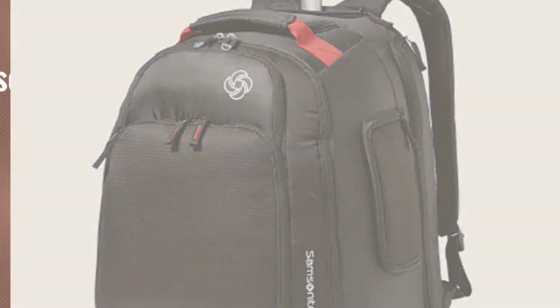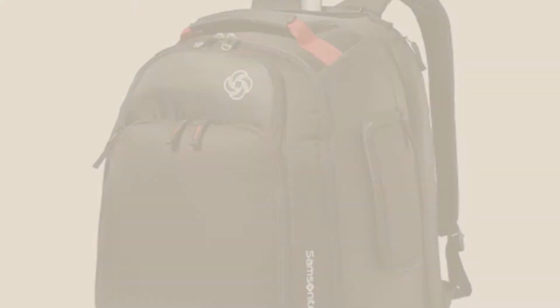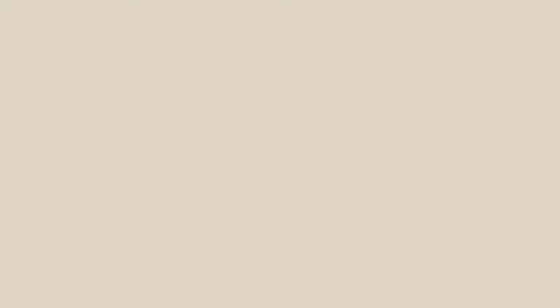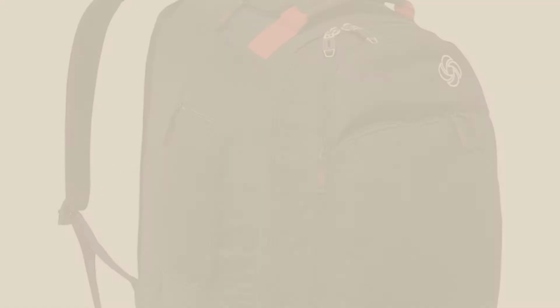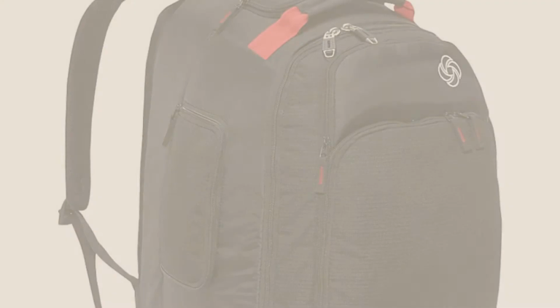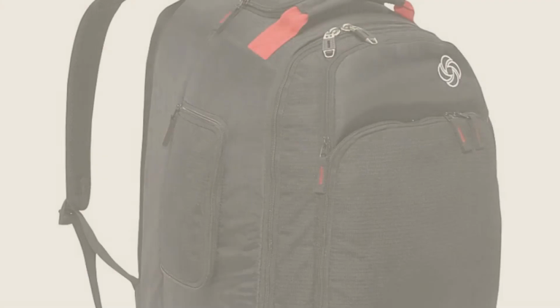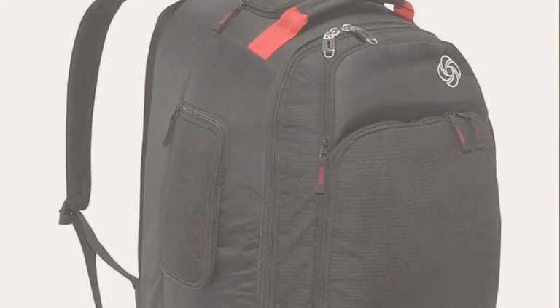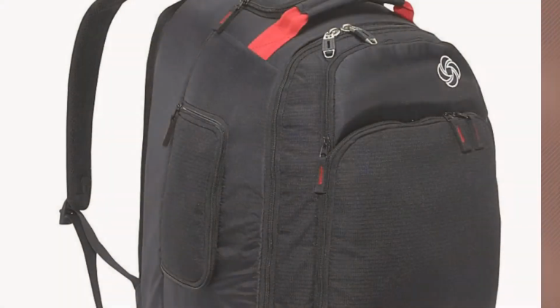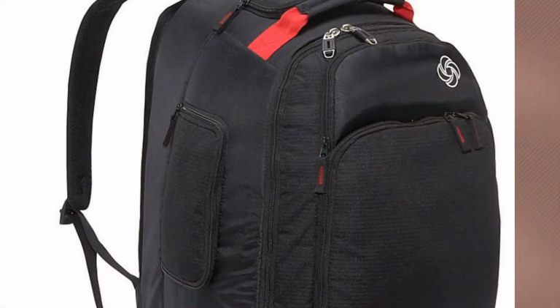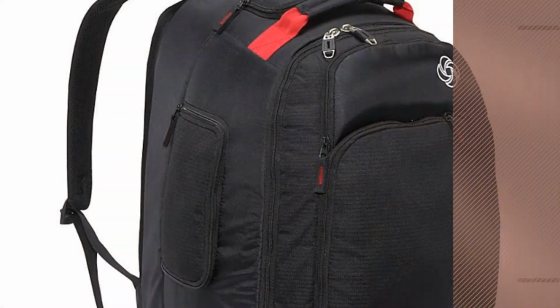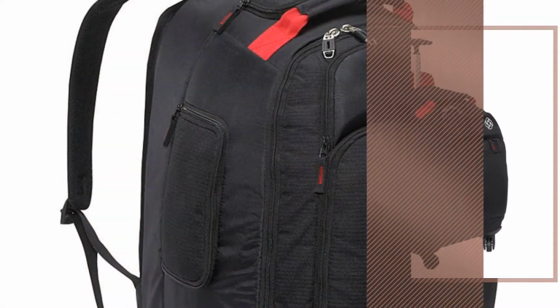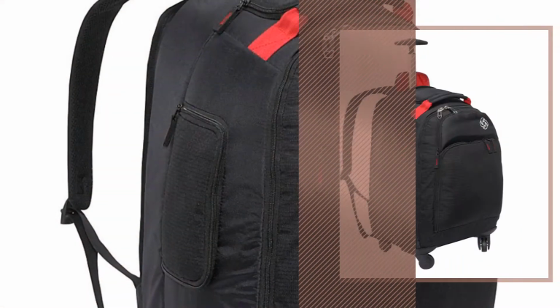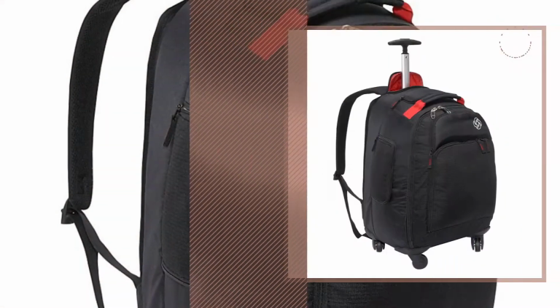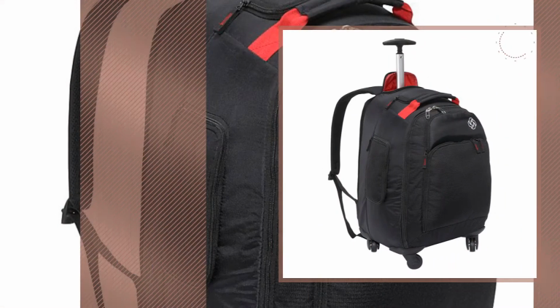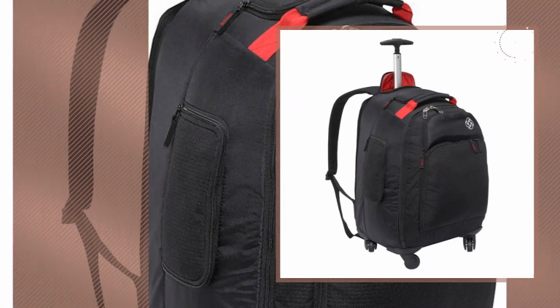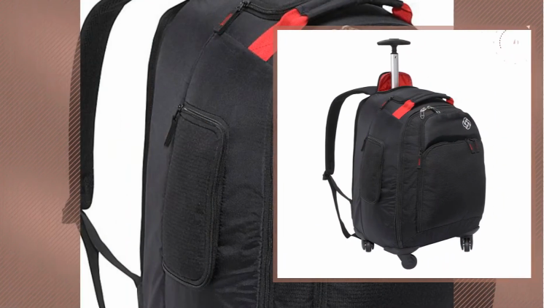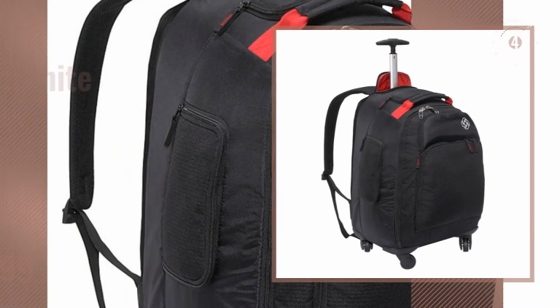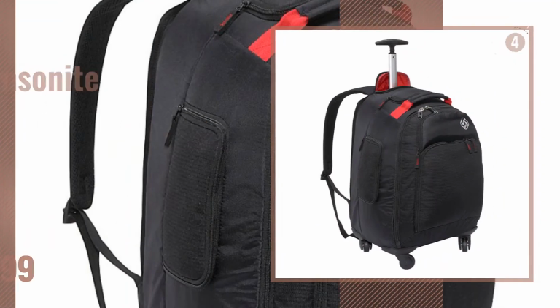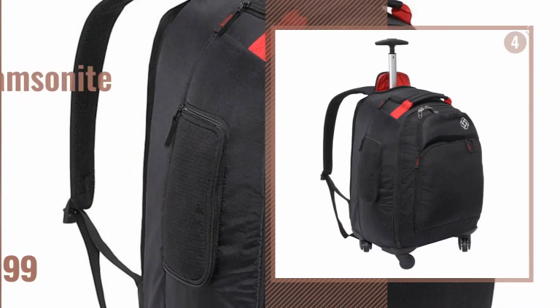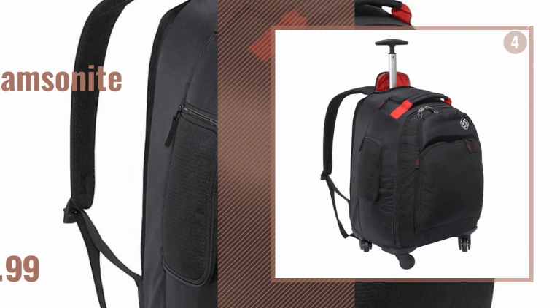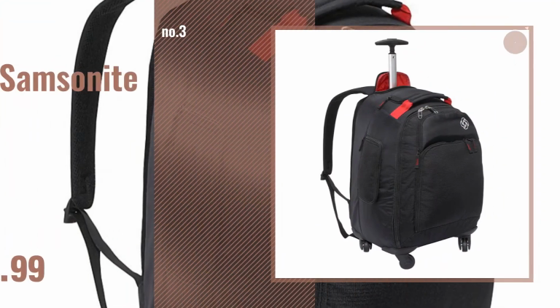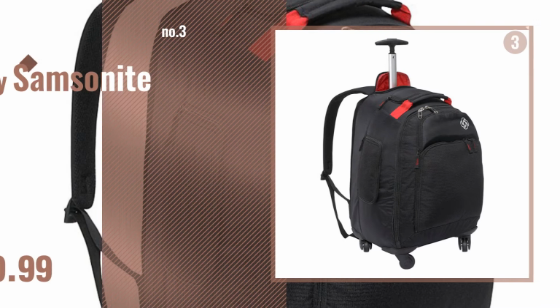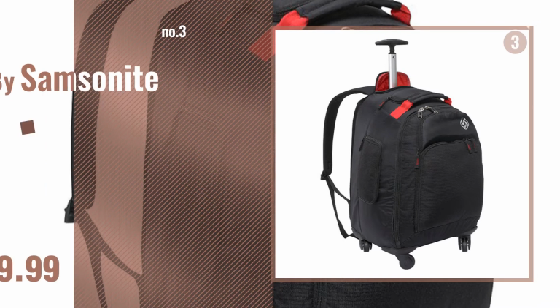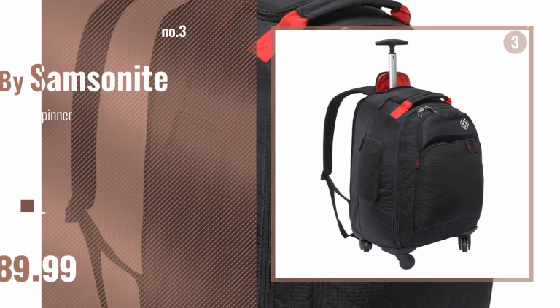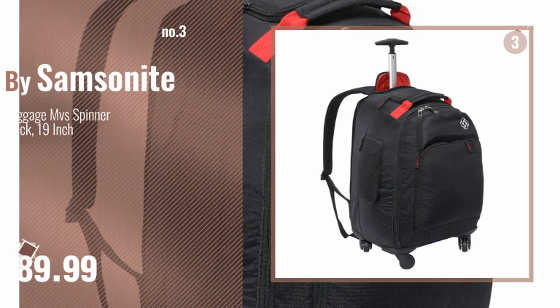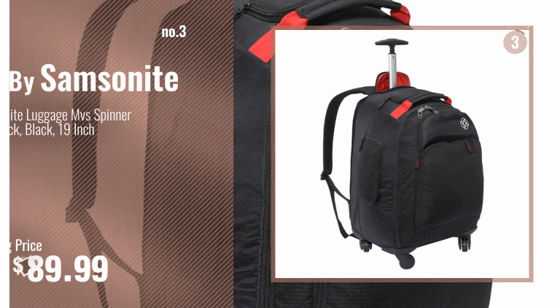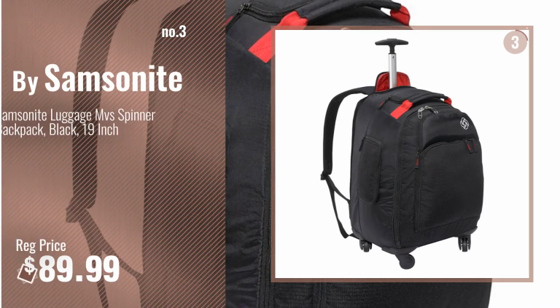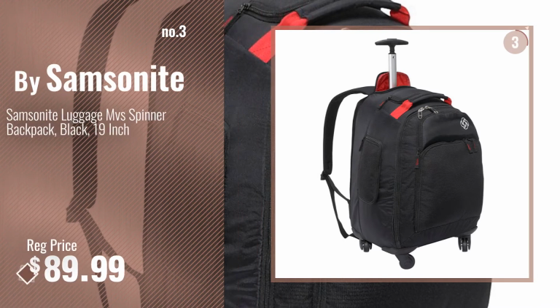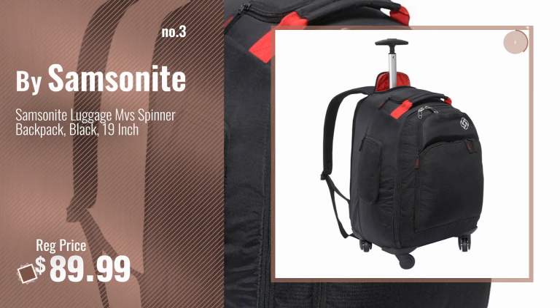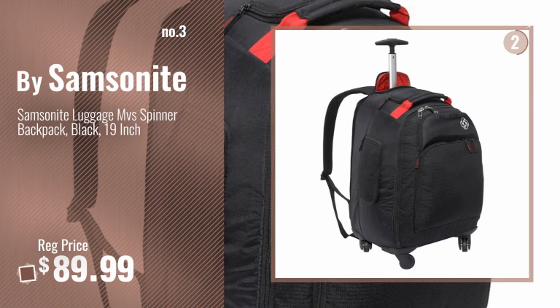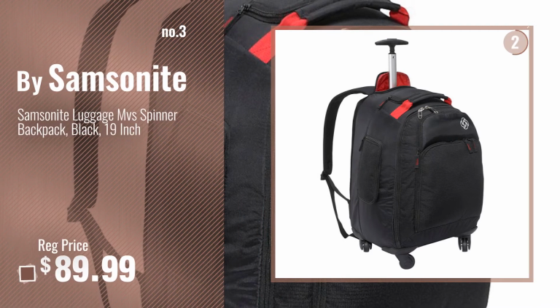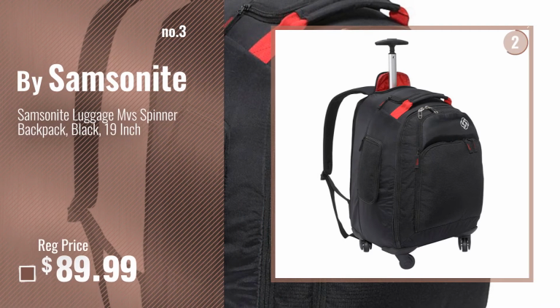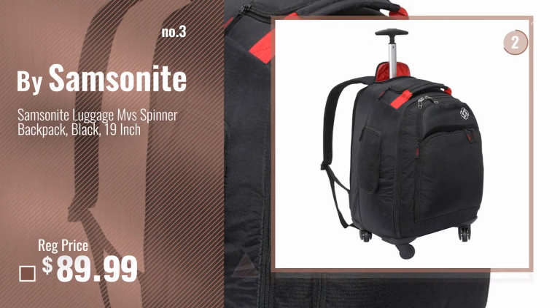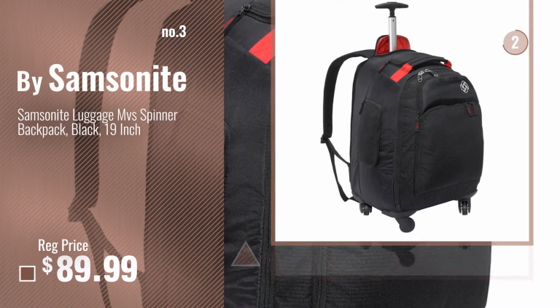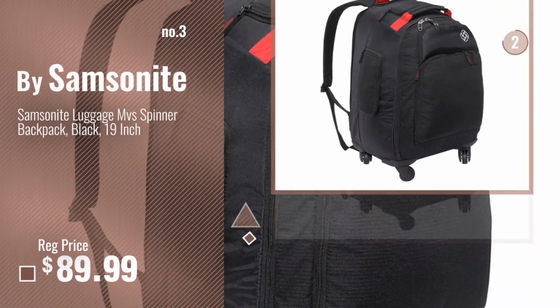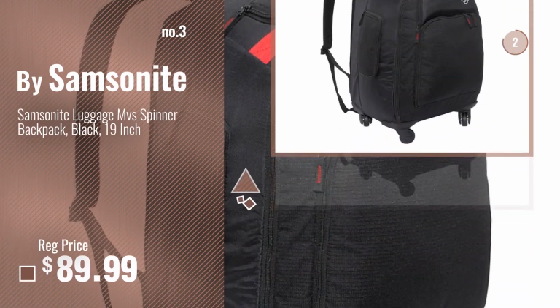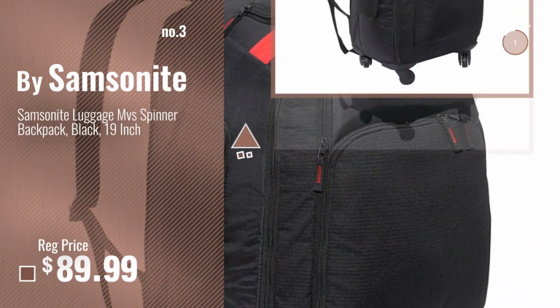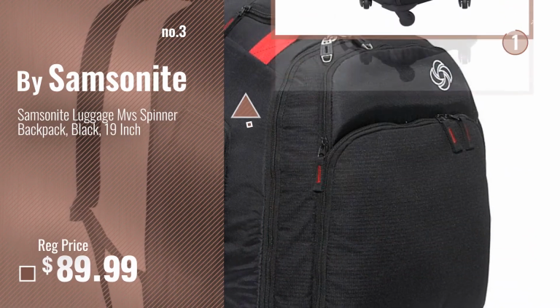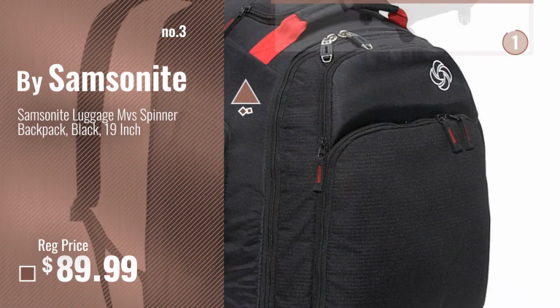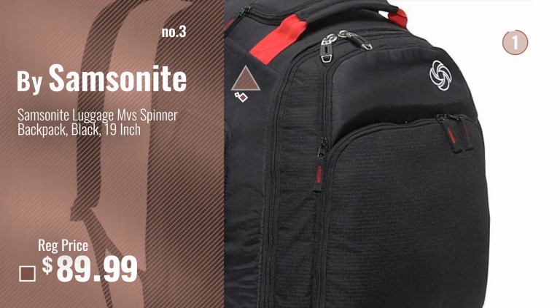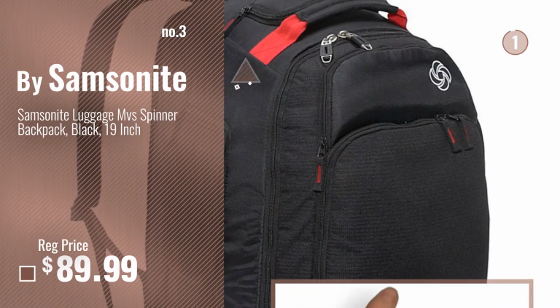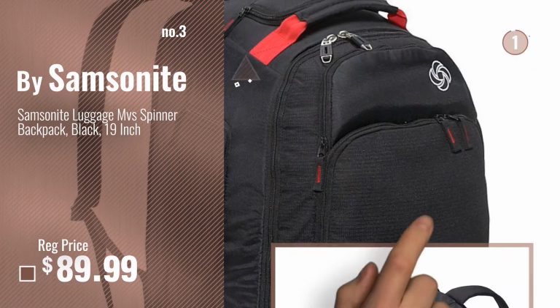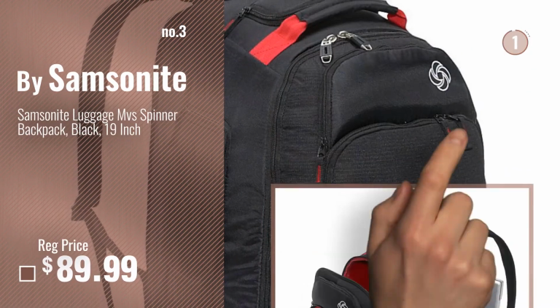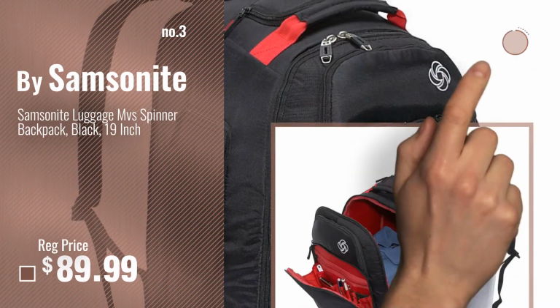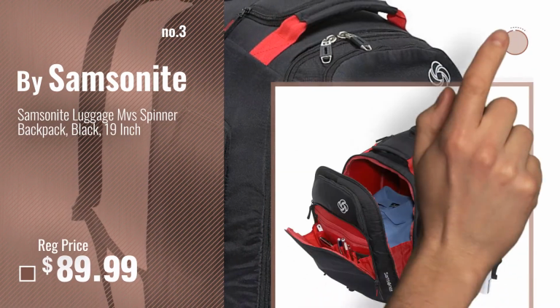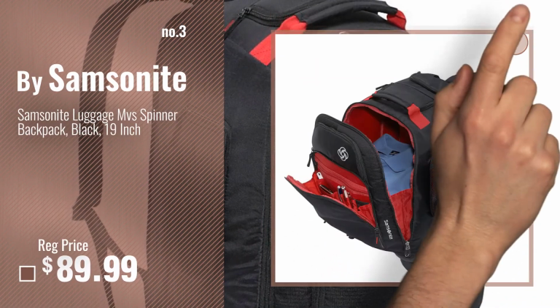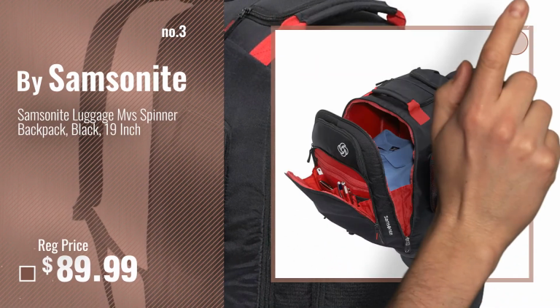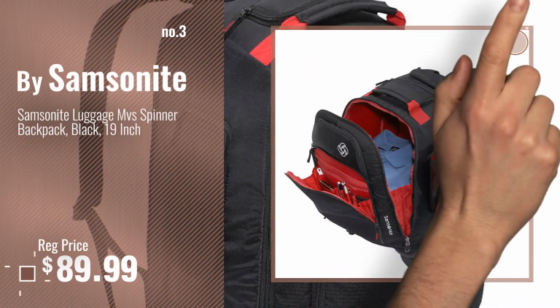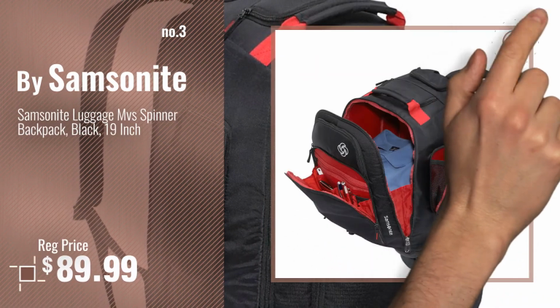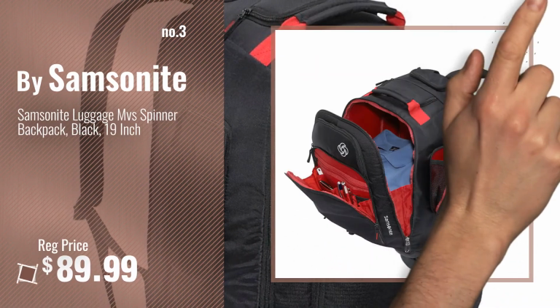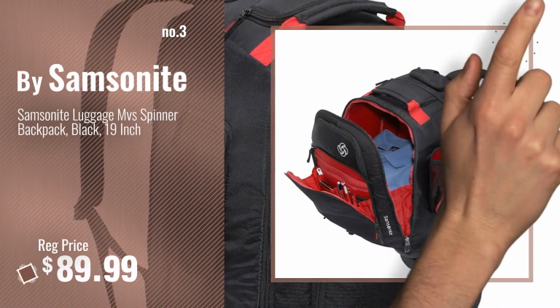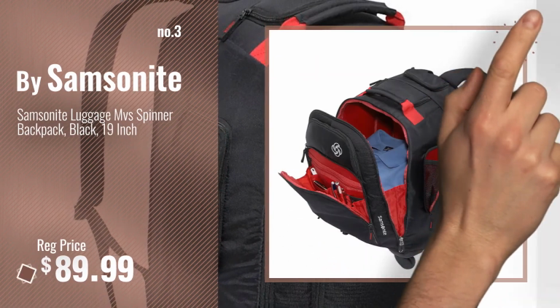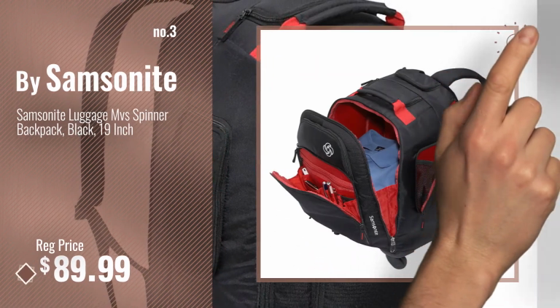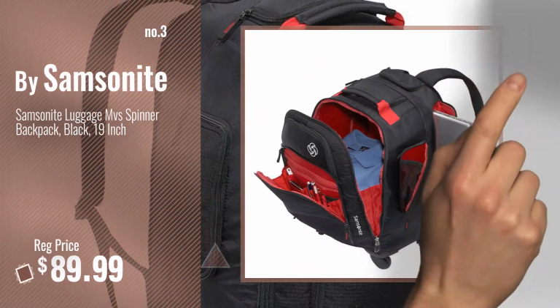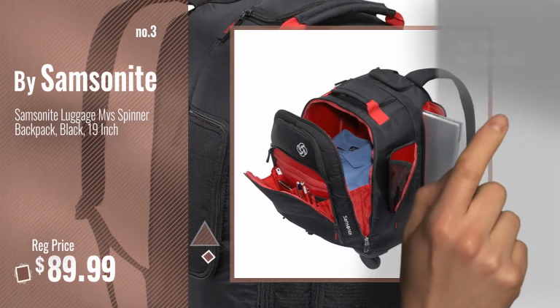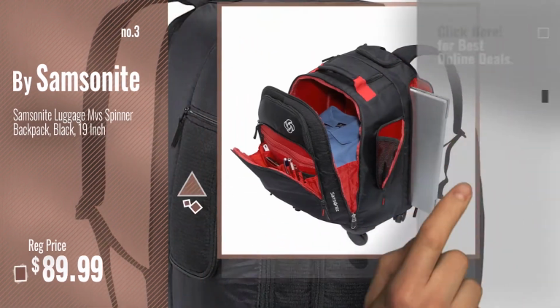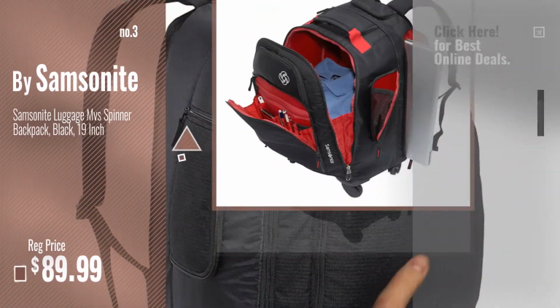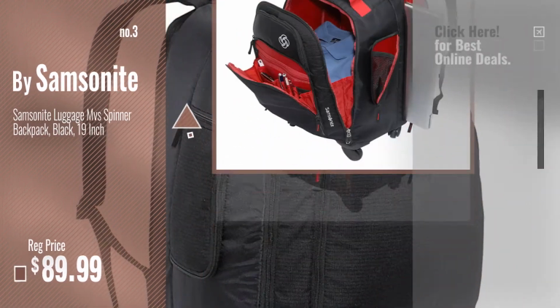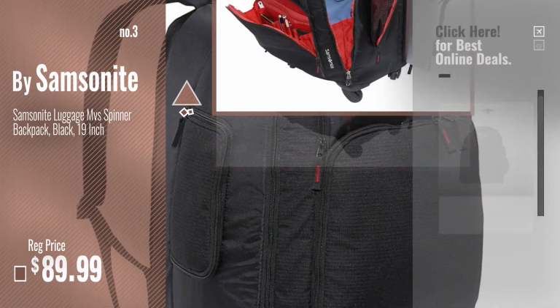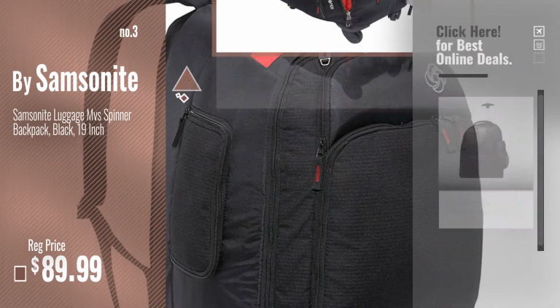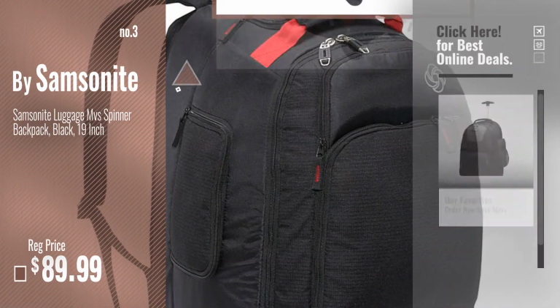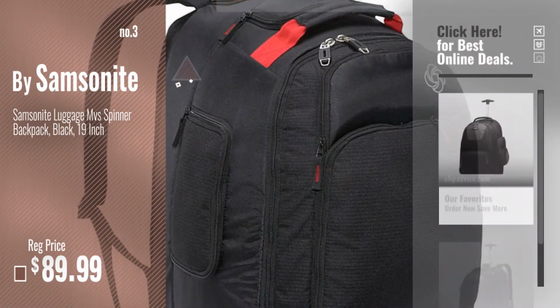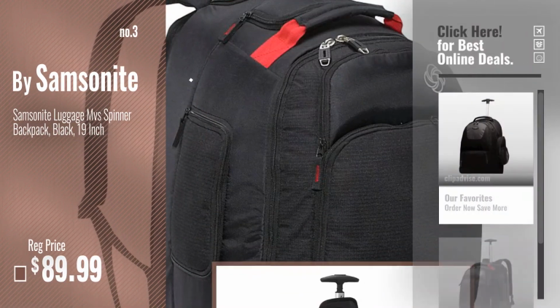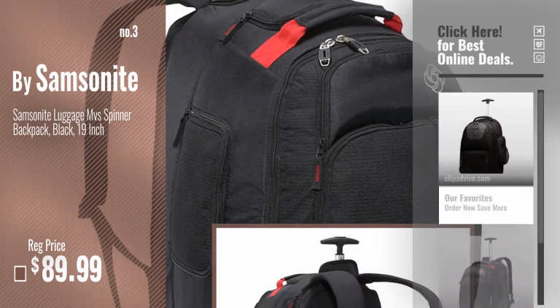Number 3. Get your favorite Samsonite now. Just click this circle in the corner.